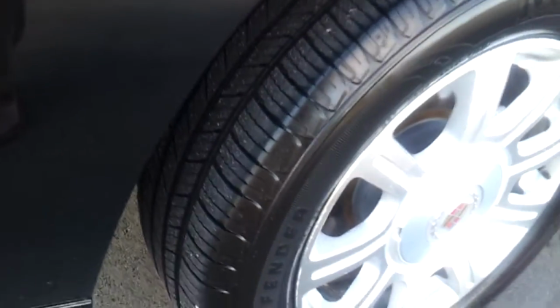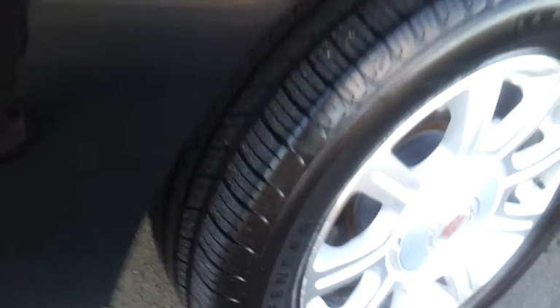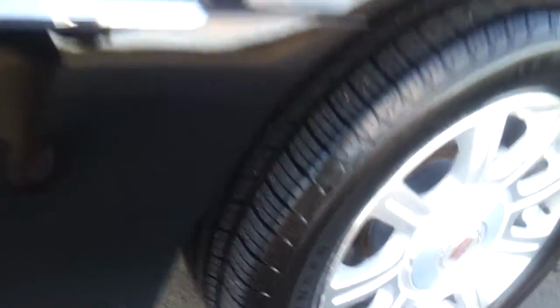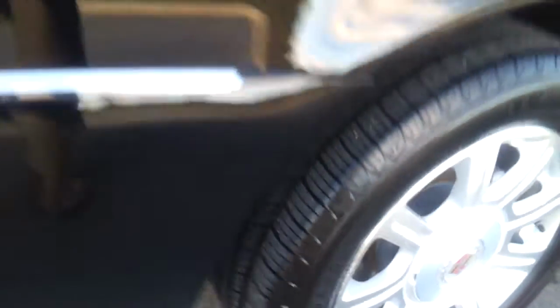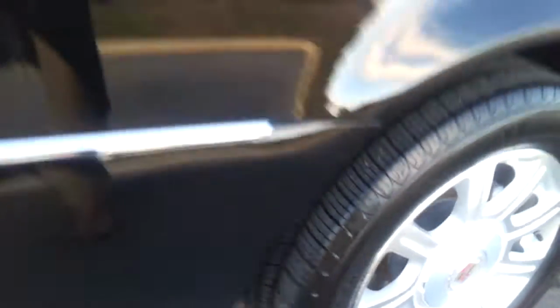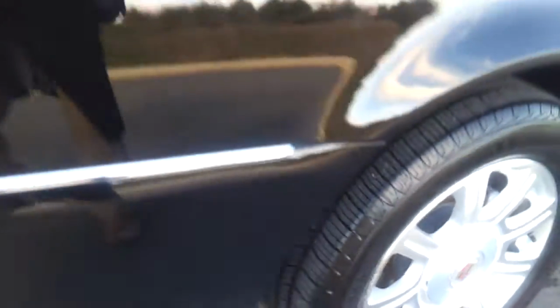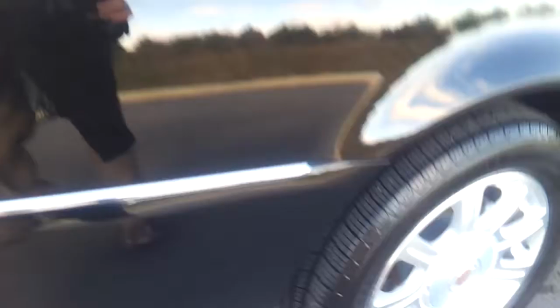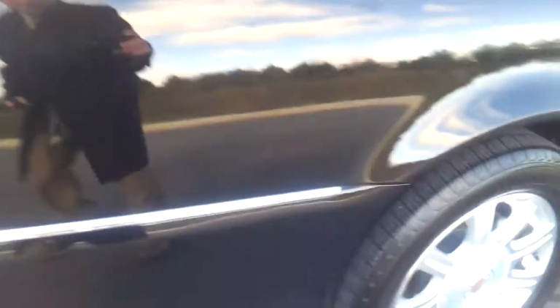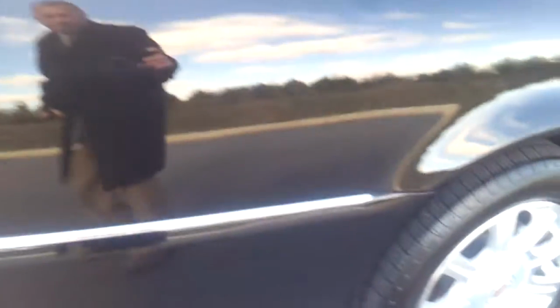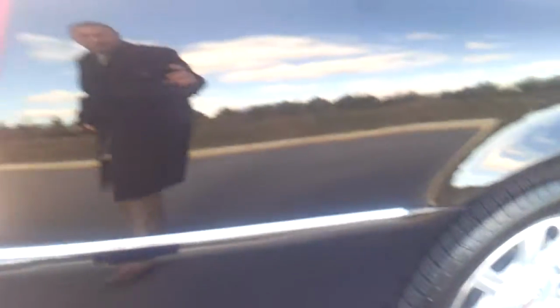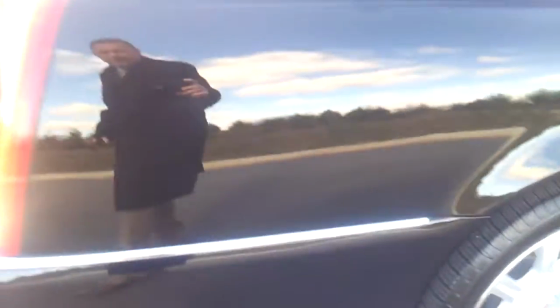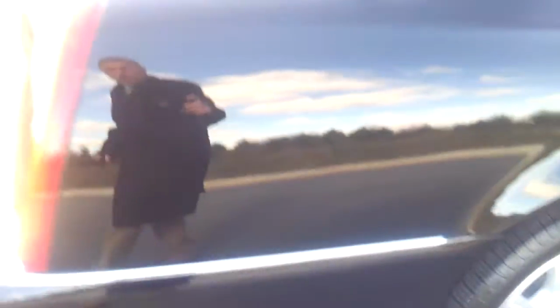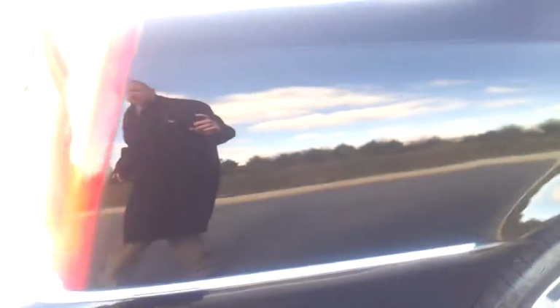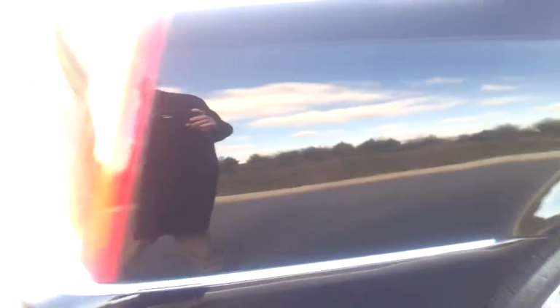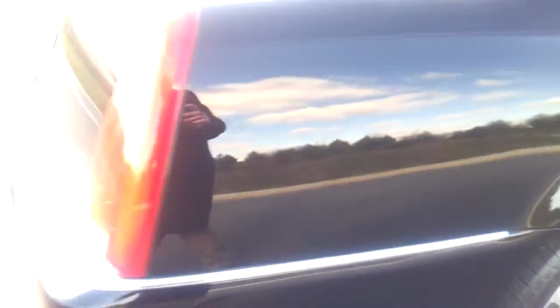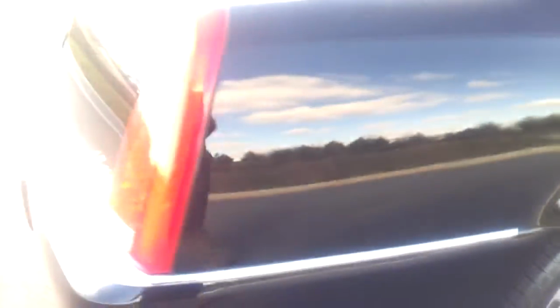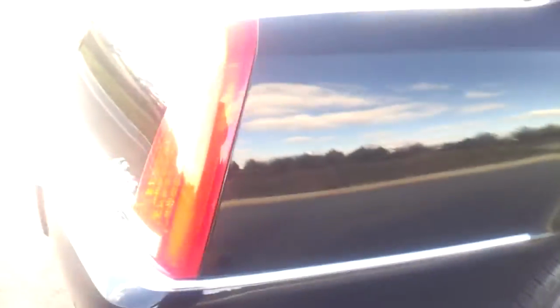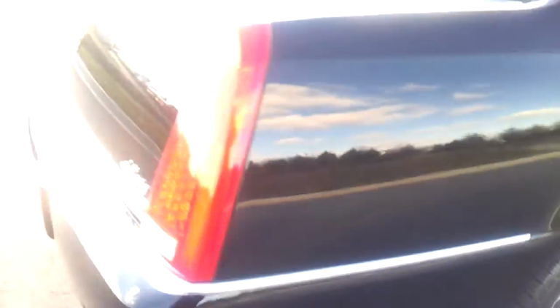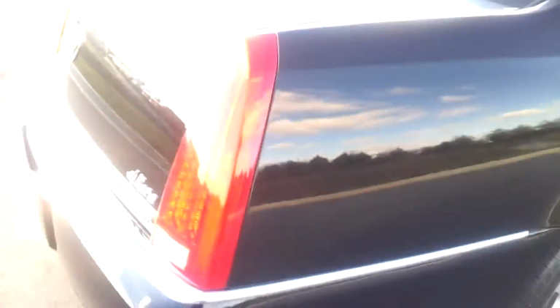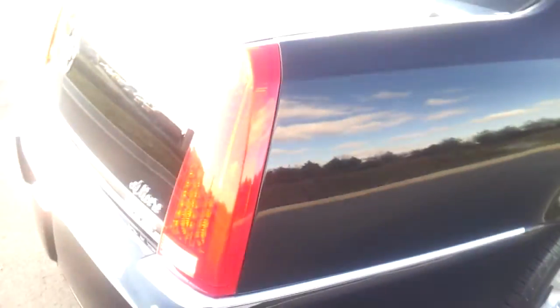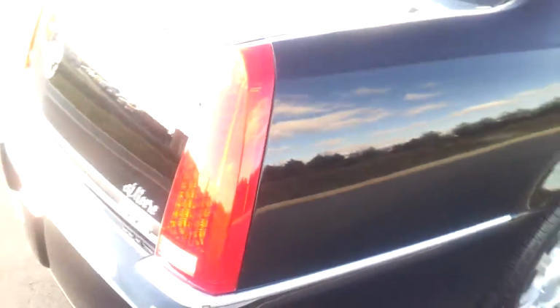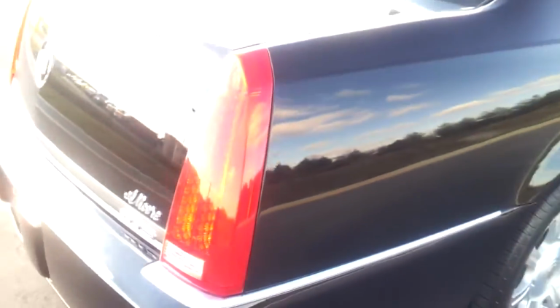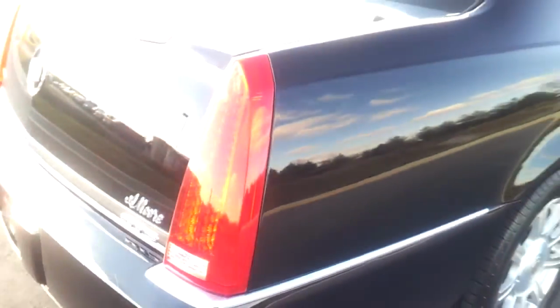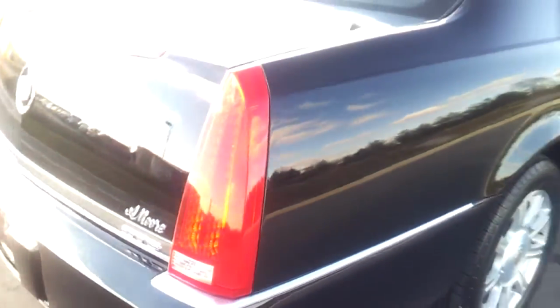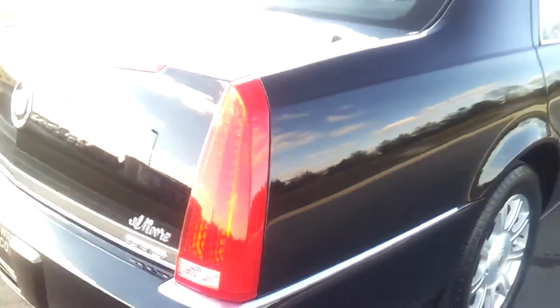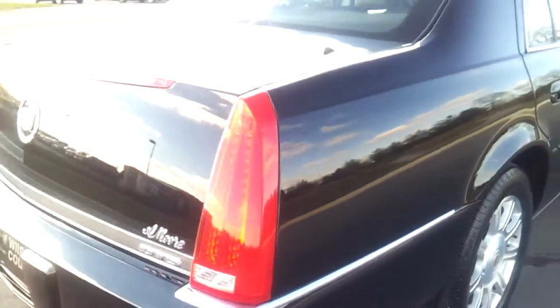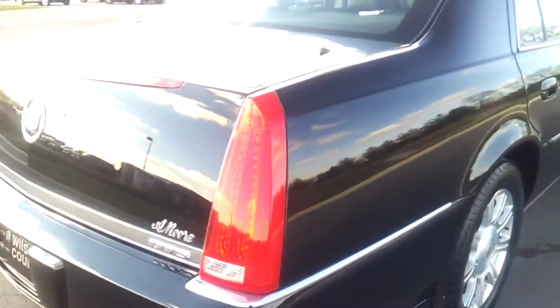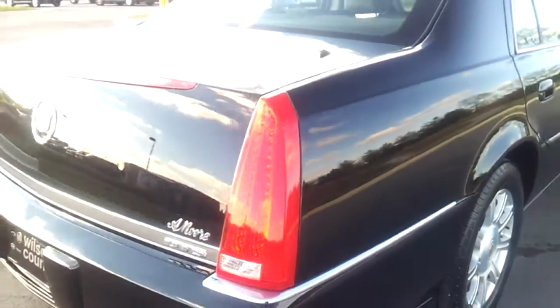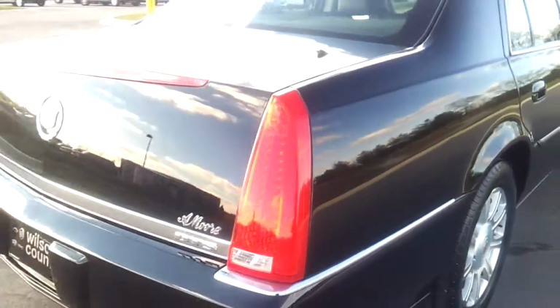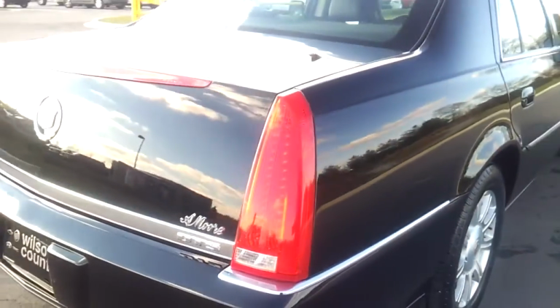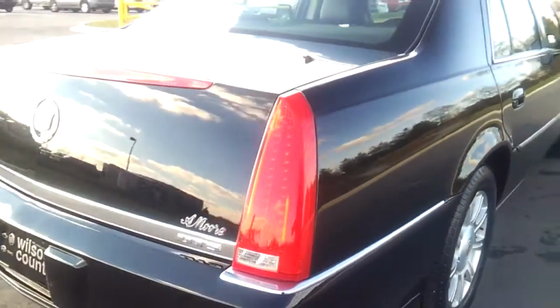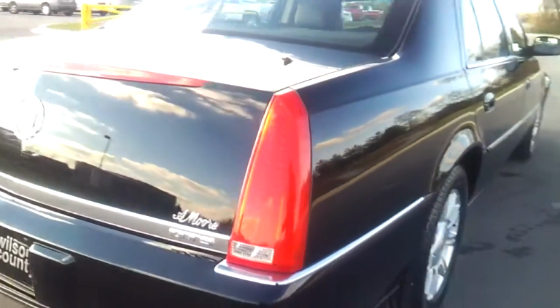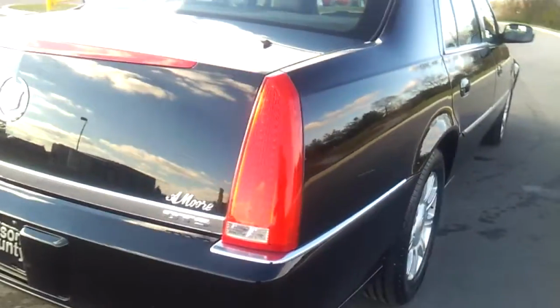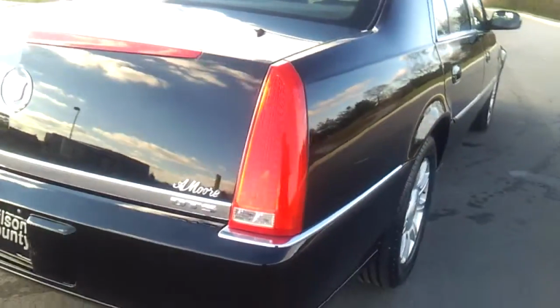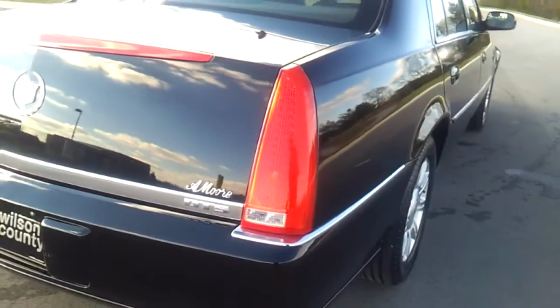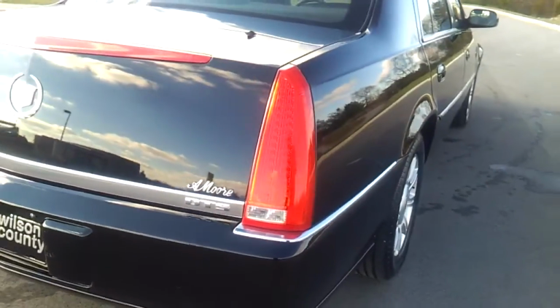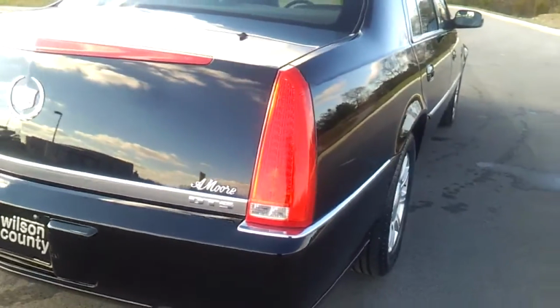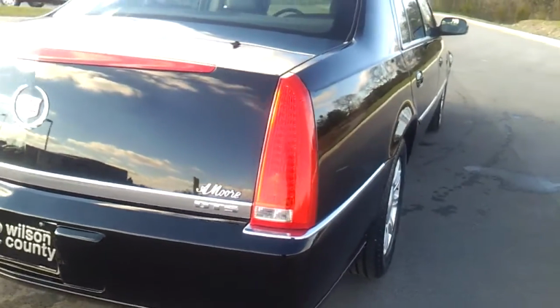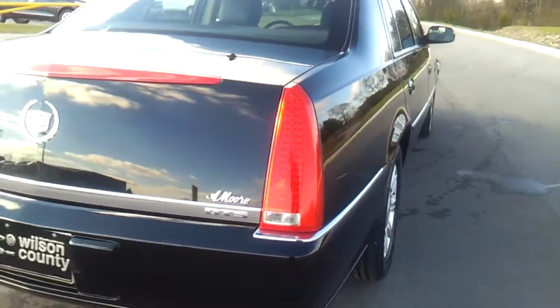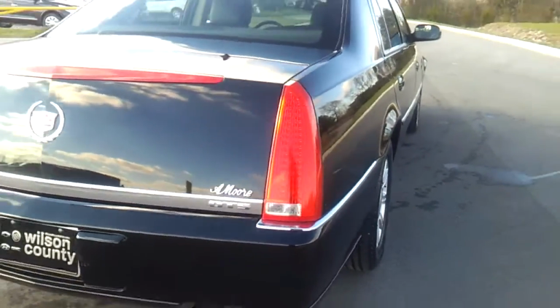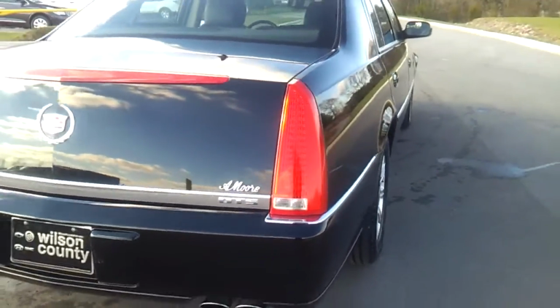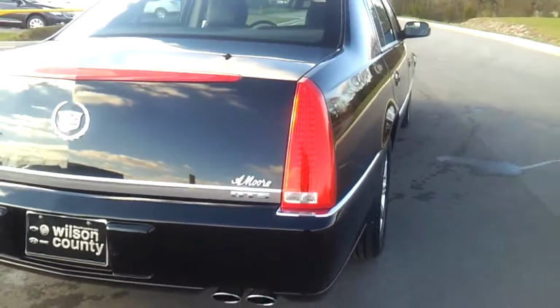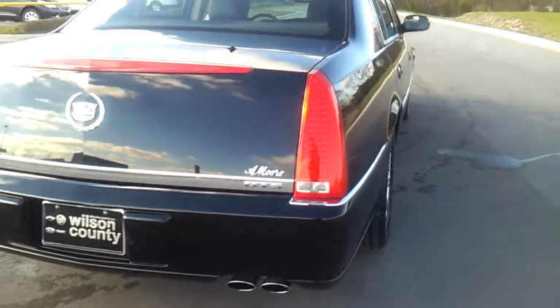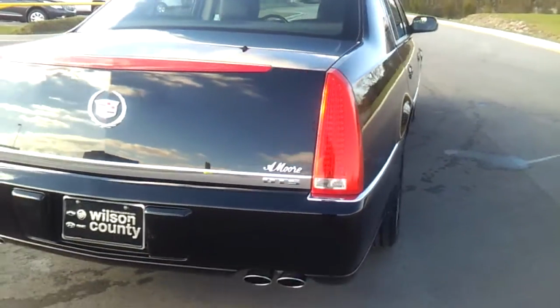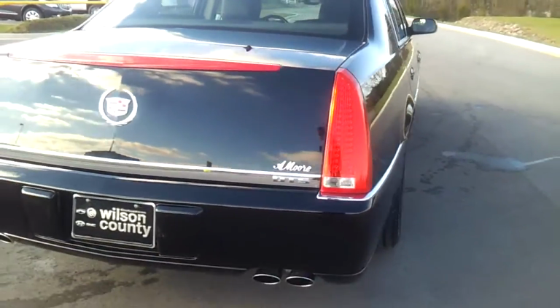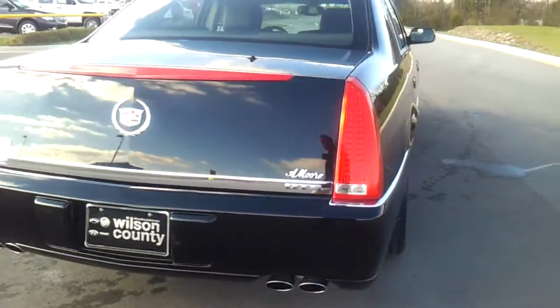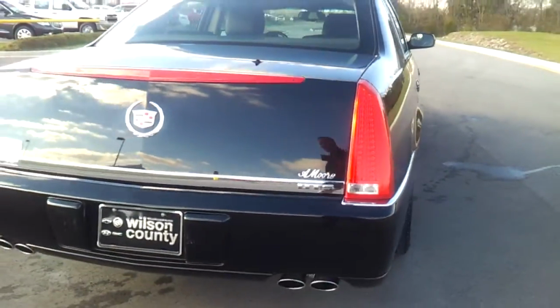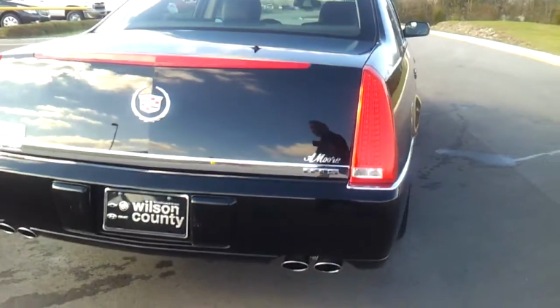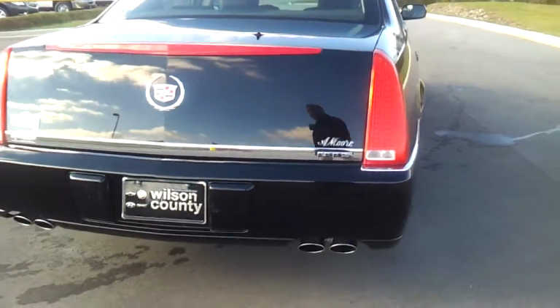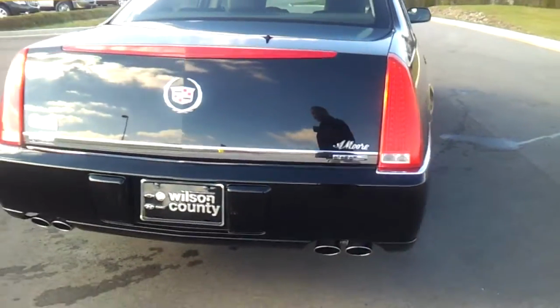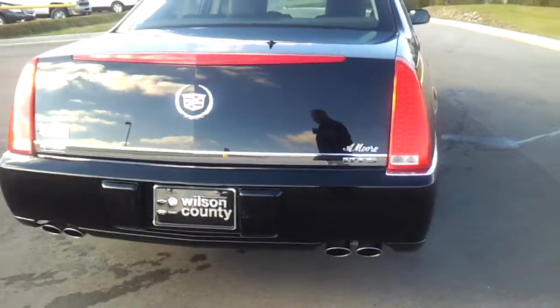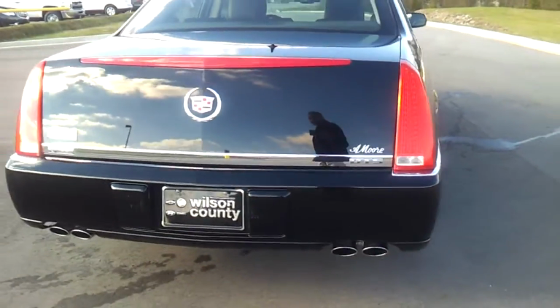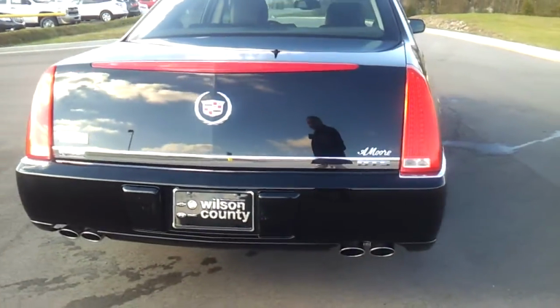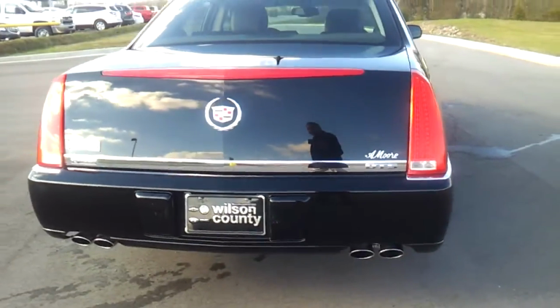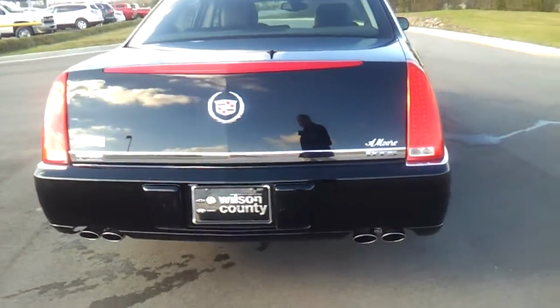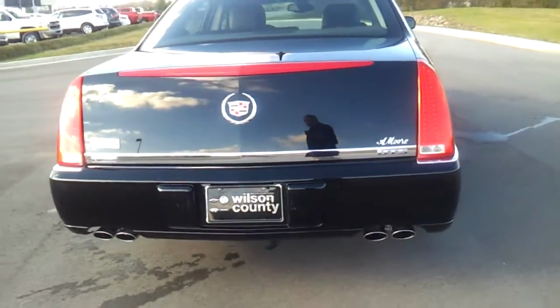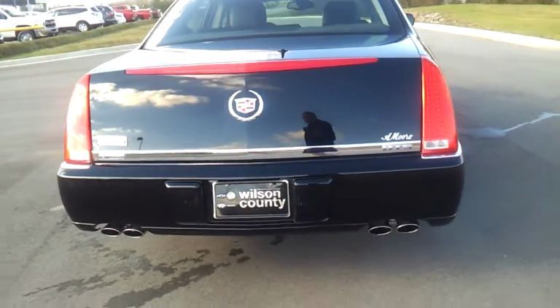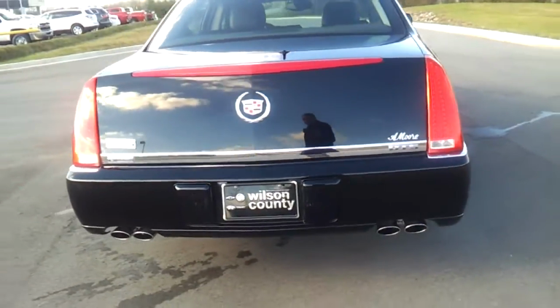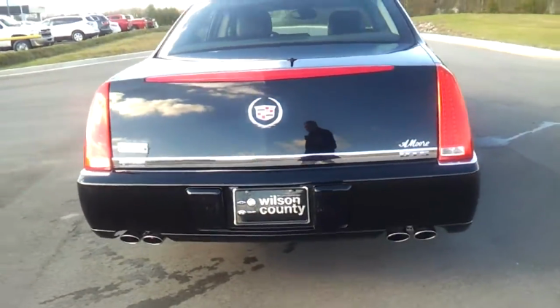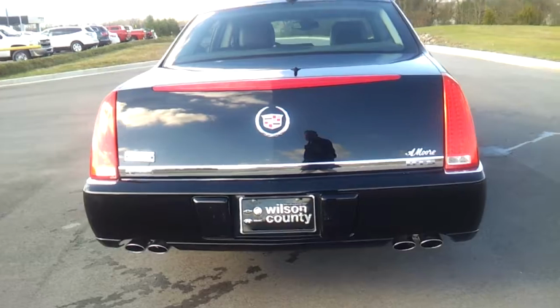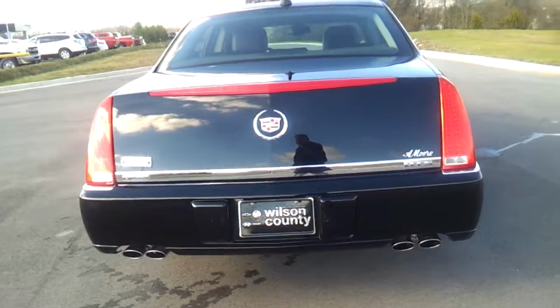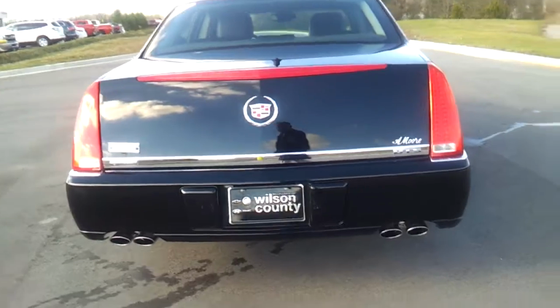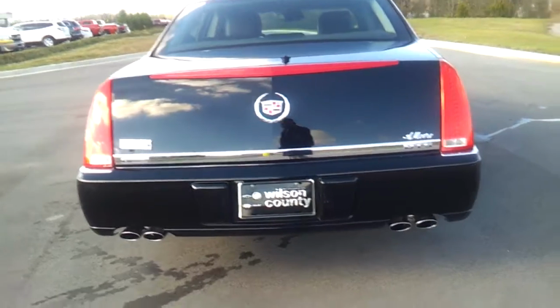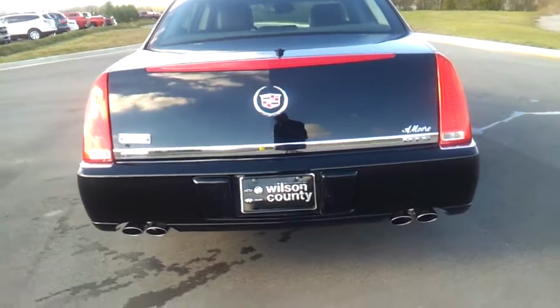If you'd like to see pictures or a copy of the Carfax, you can check out our website at wilsoncountymotors.com.